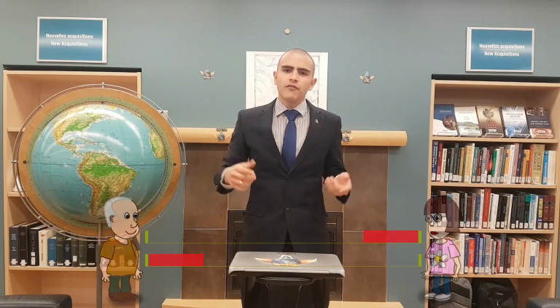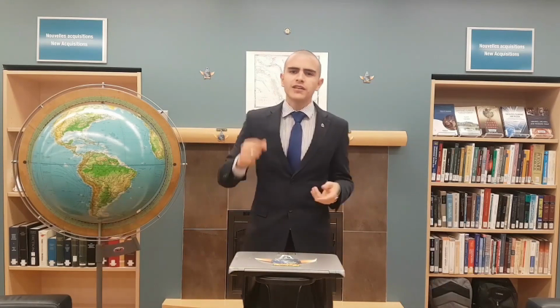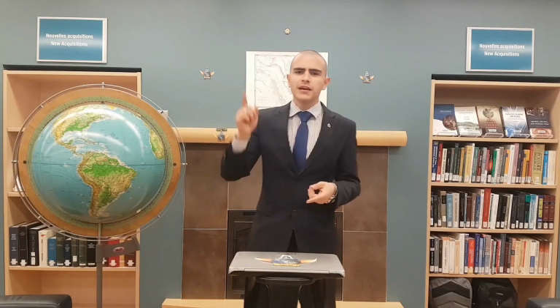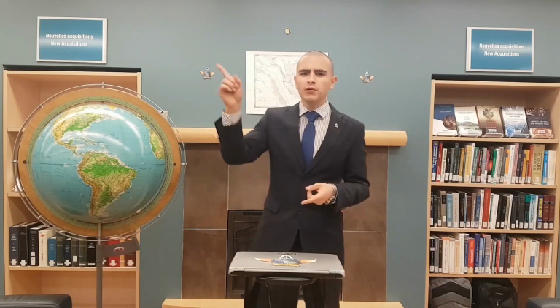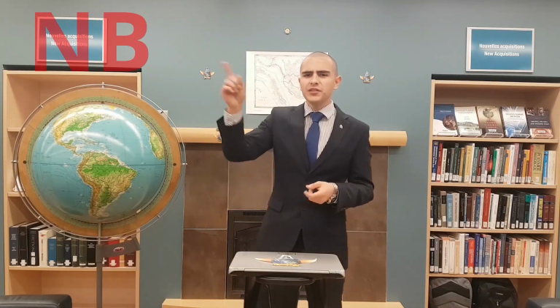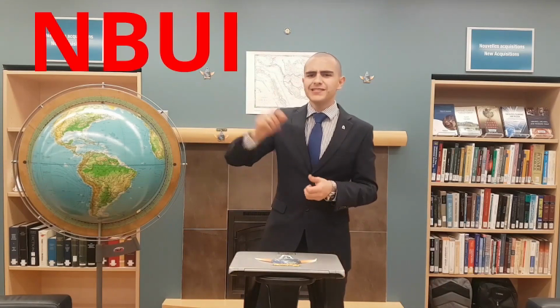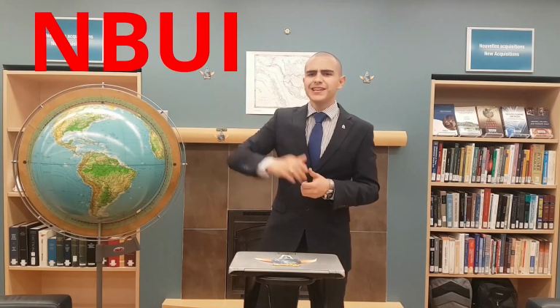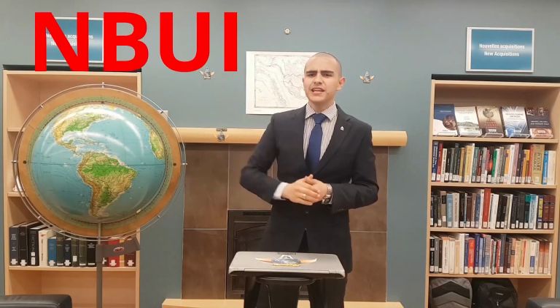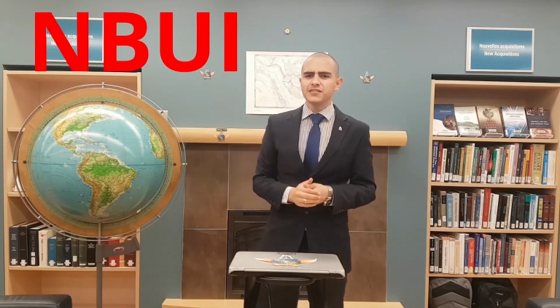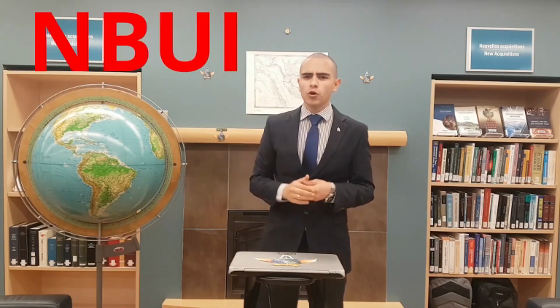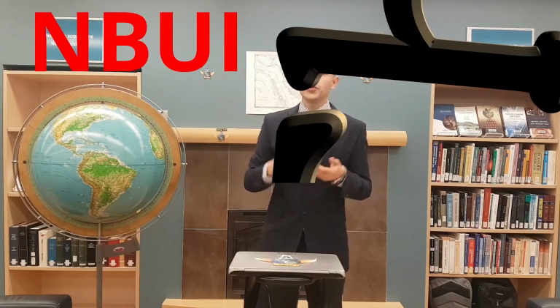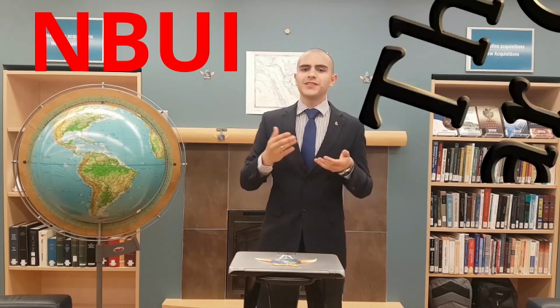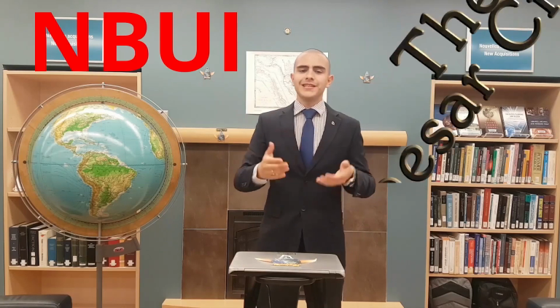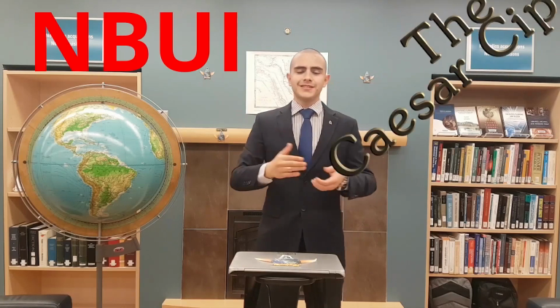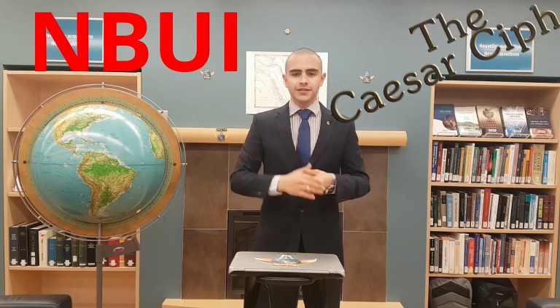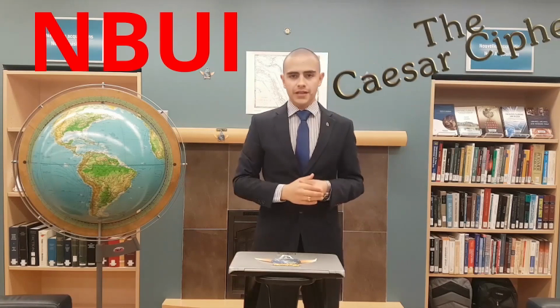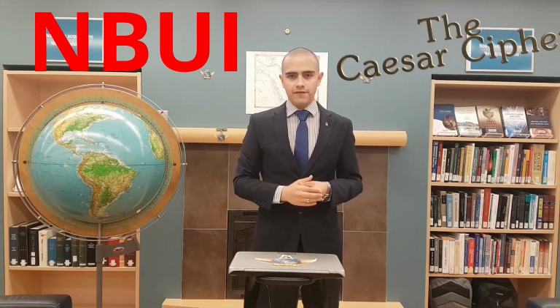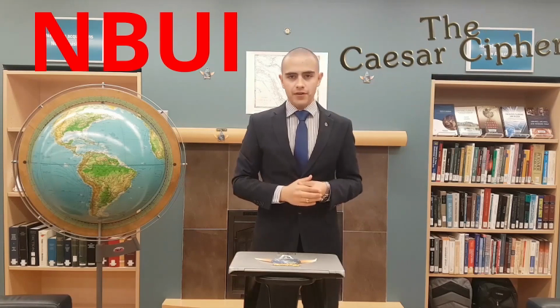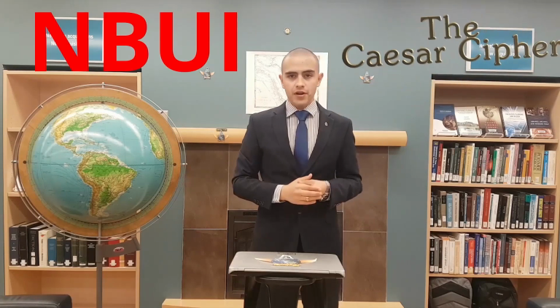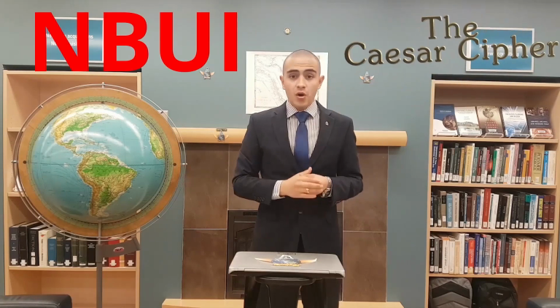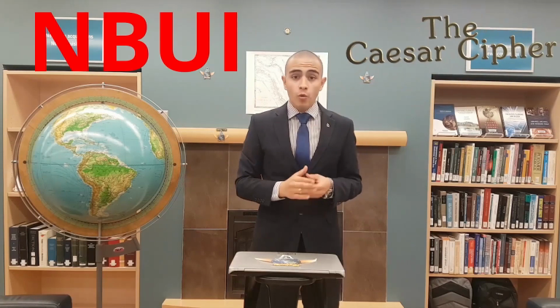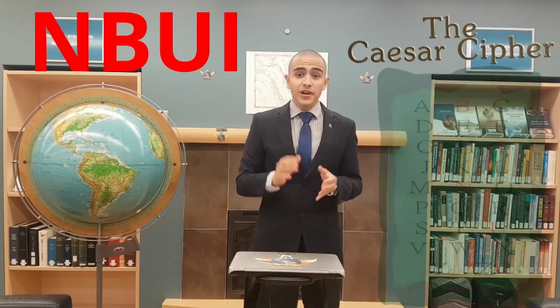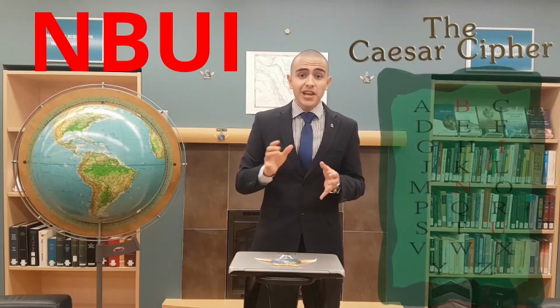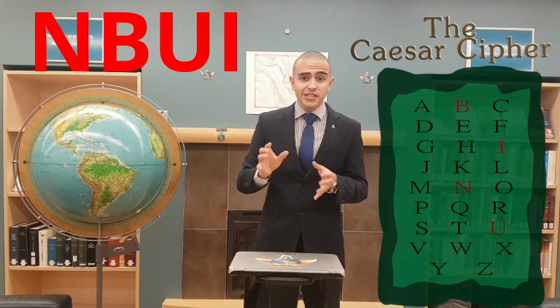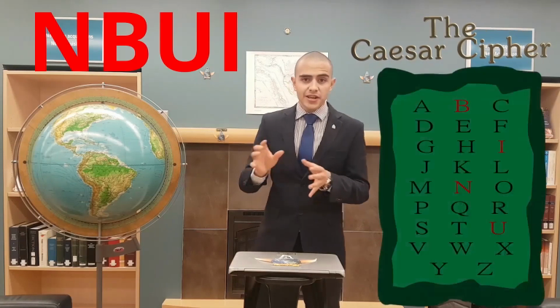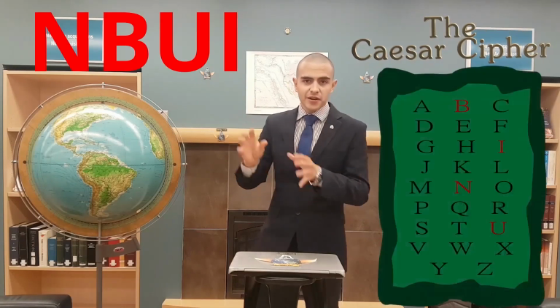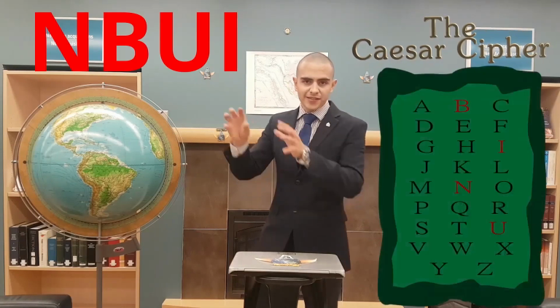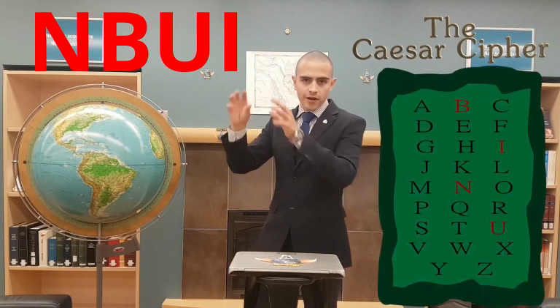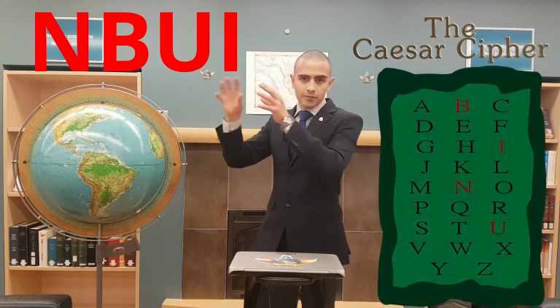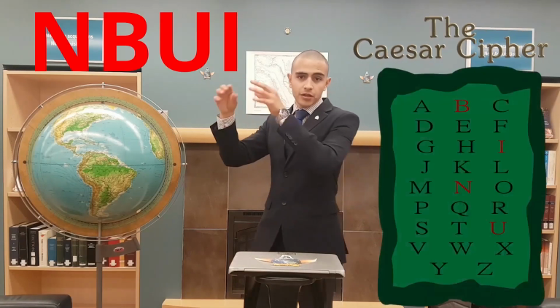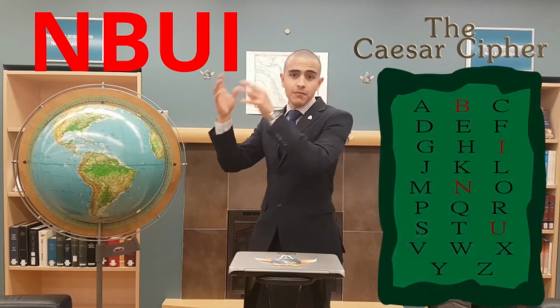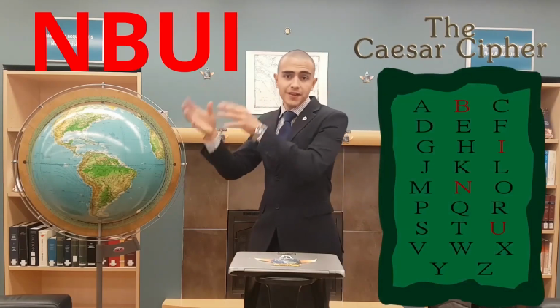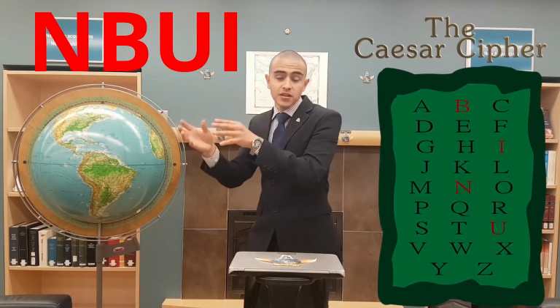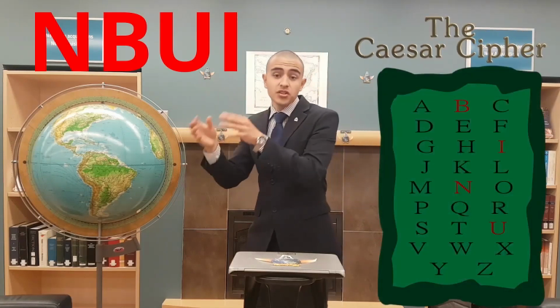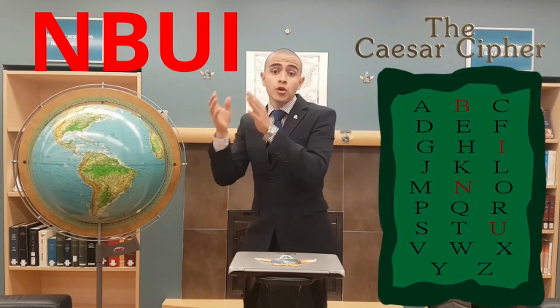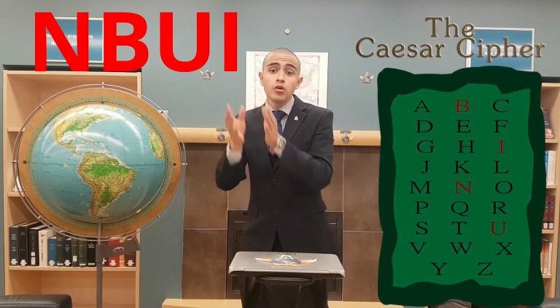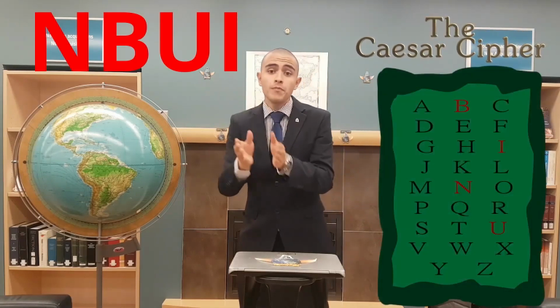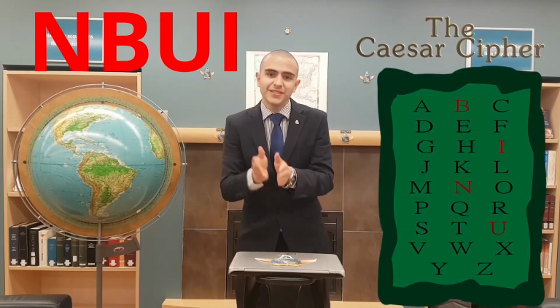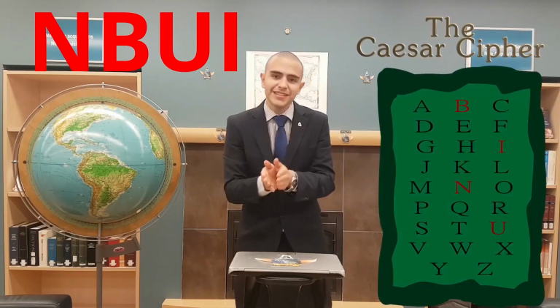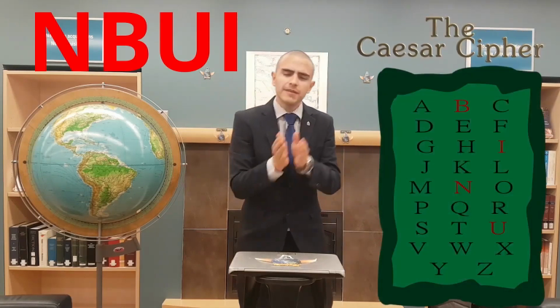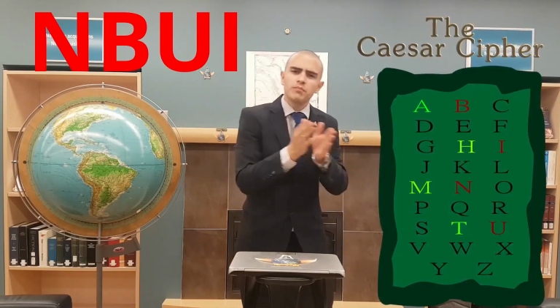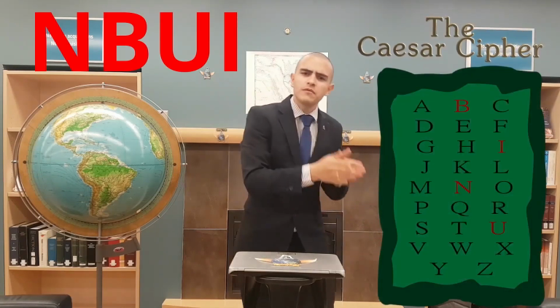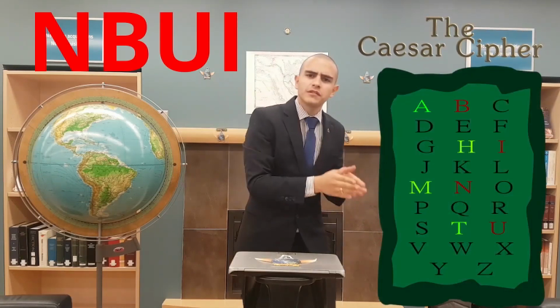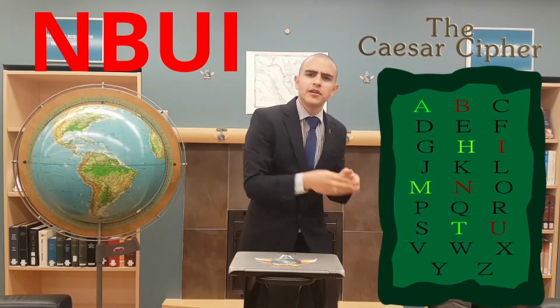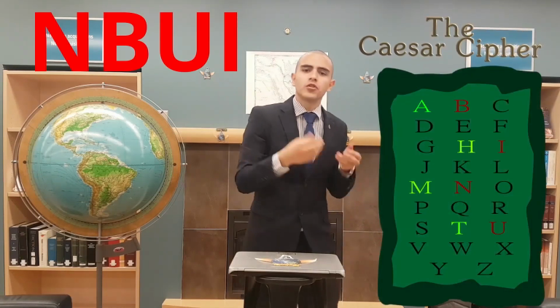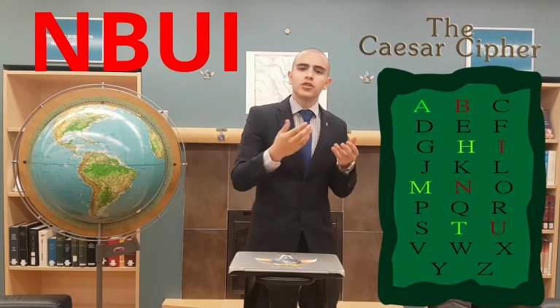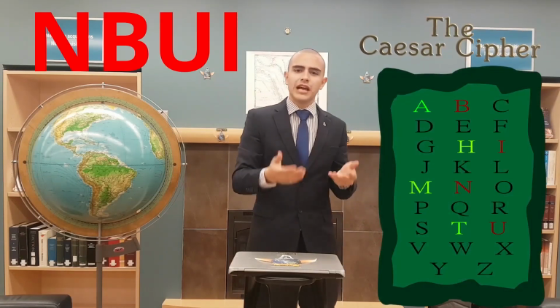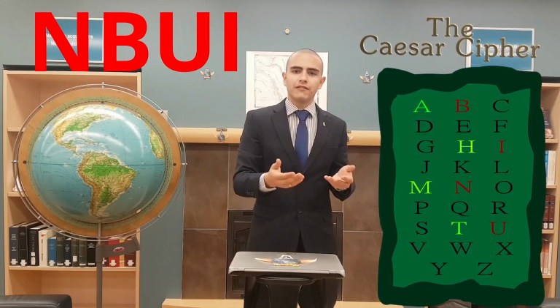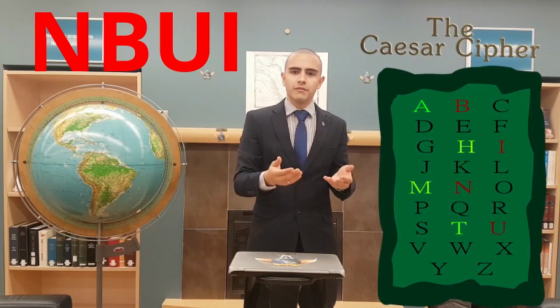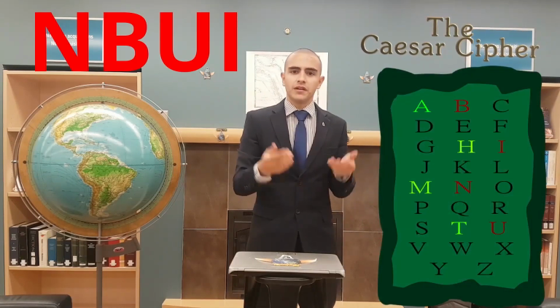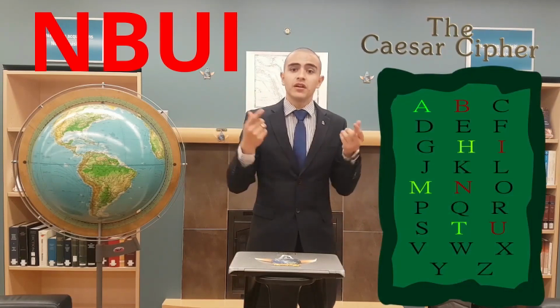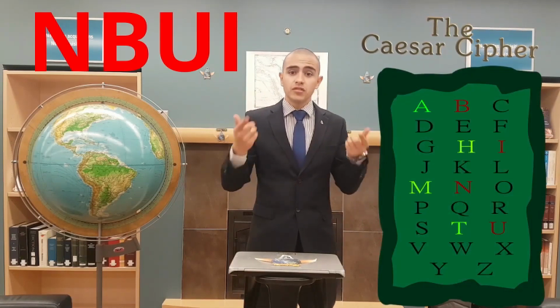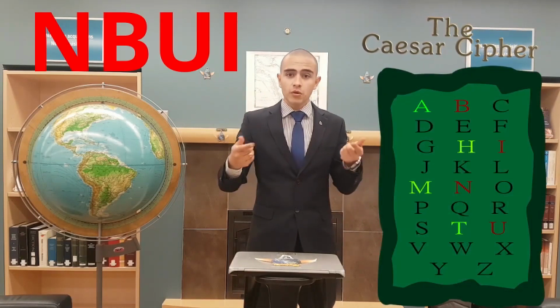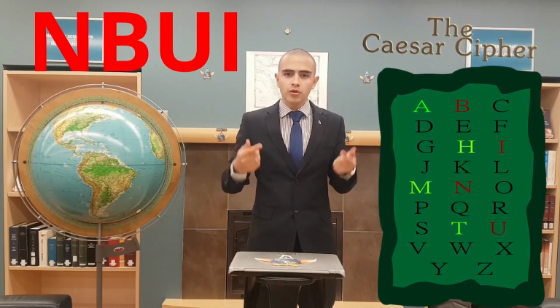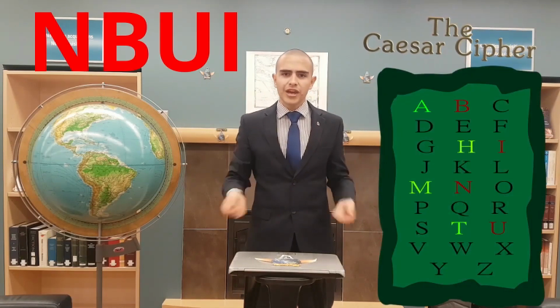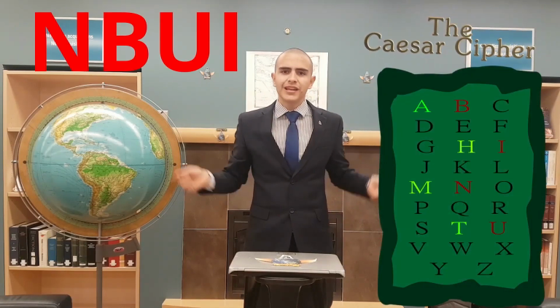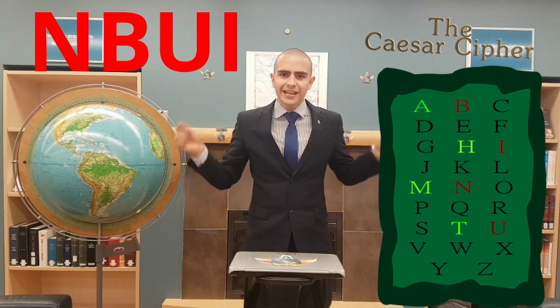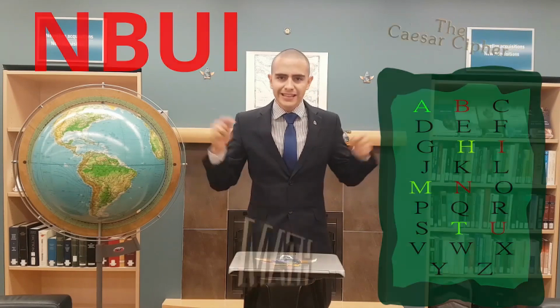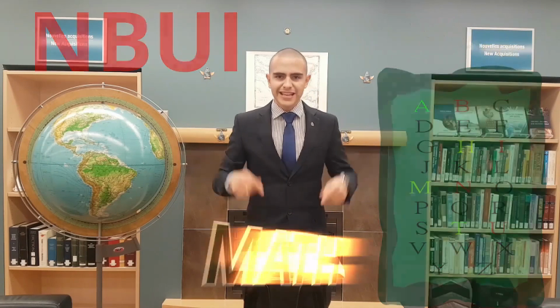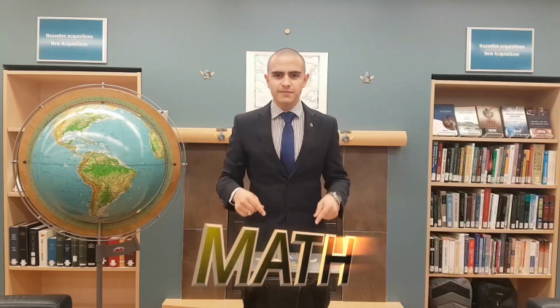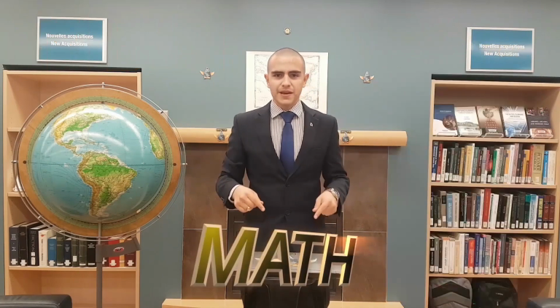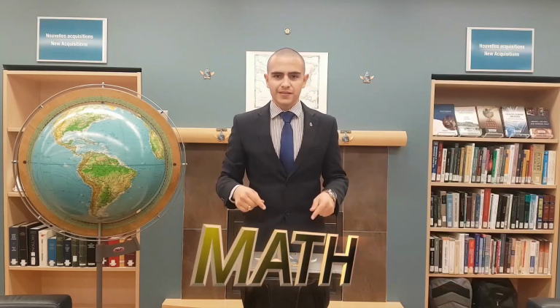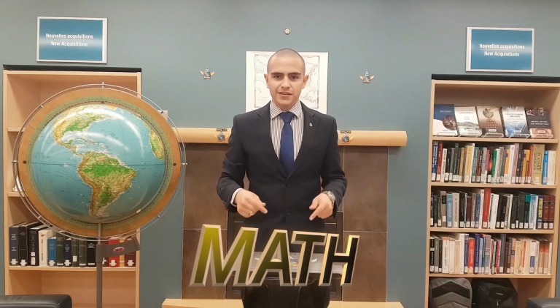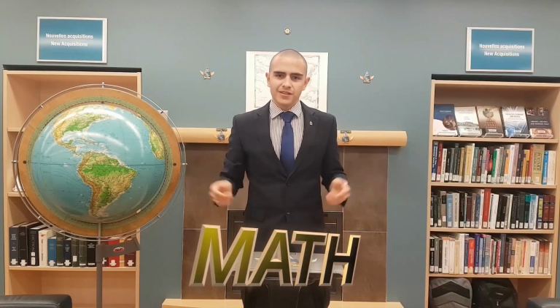For example, this technique is called the Caesar Cipher, where each letter in this encrypted message represents the previous letter on the alphabet, so we would get this message.